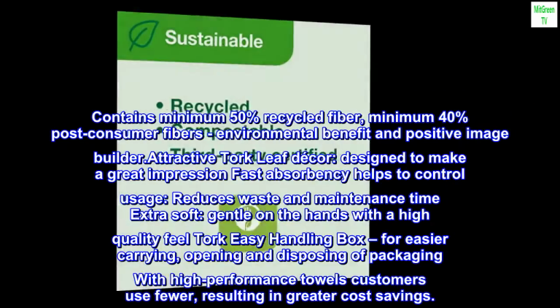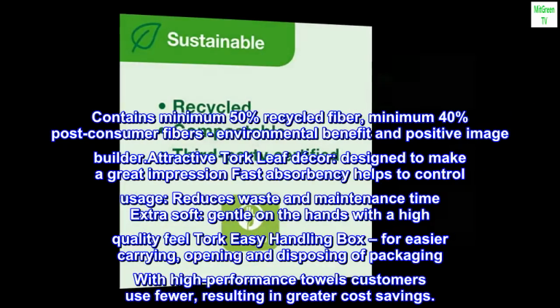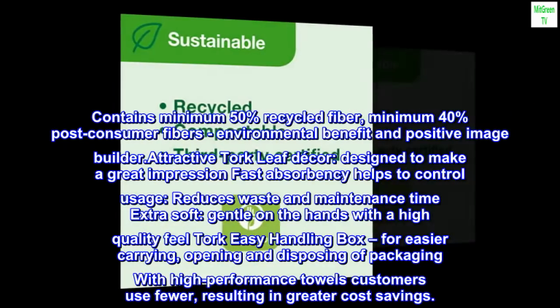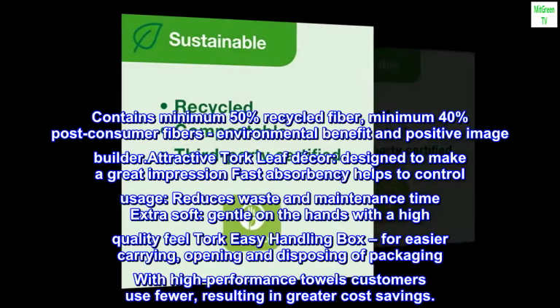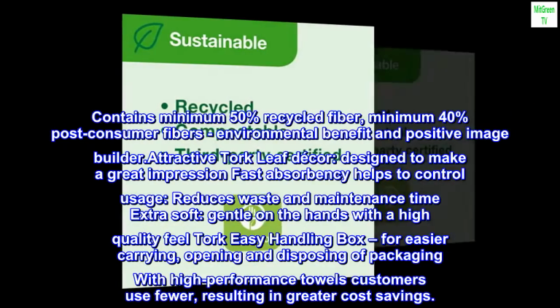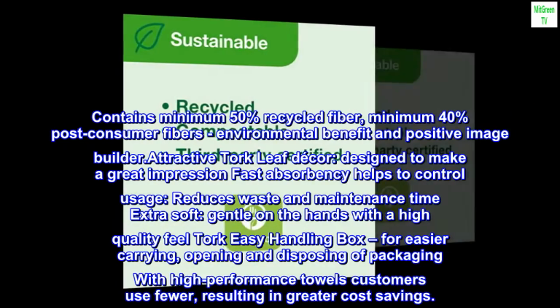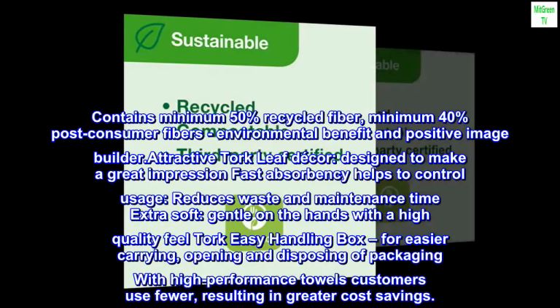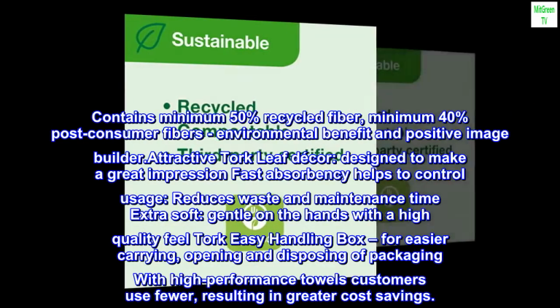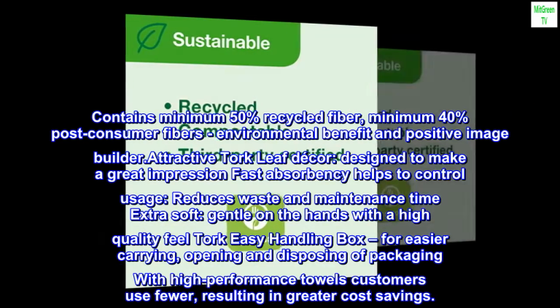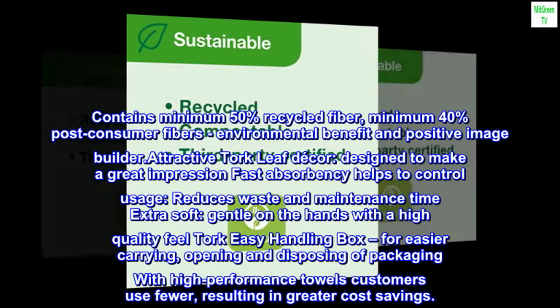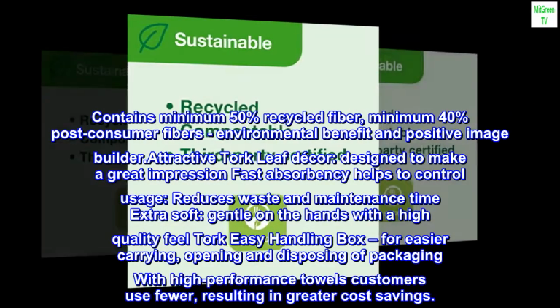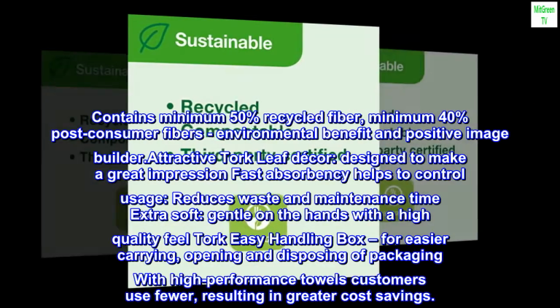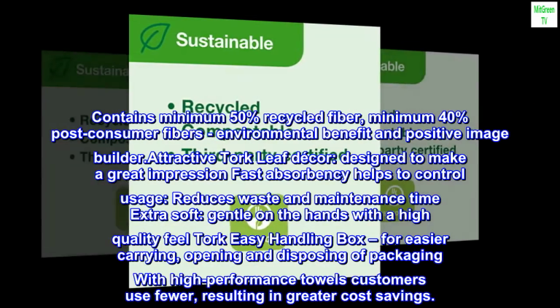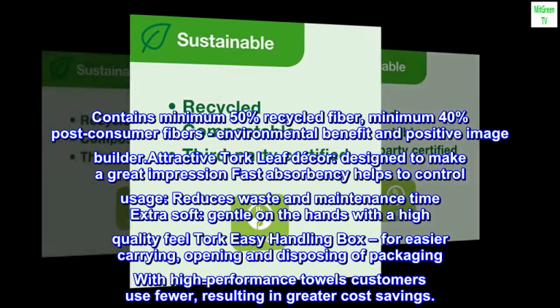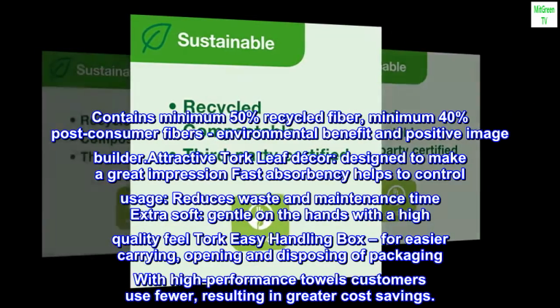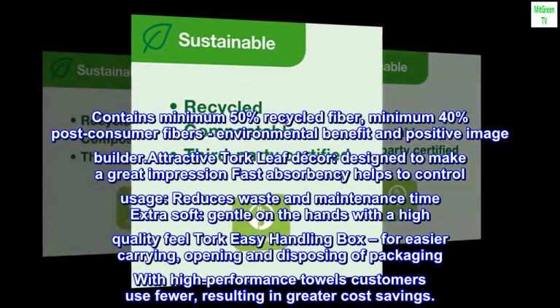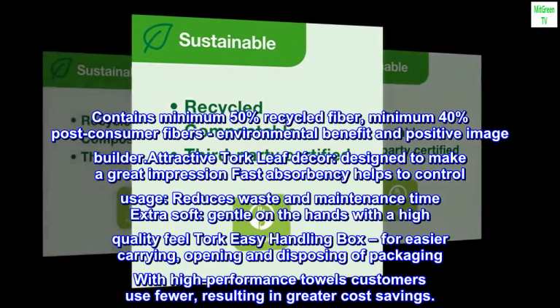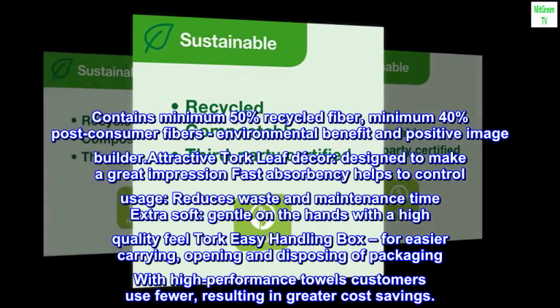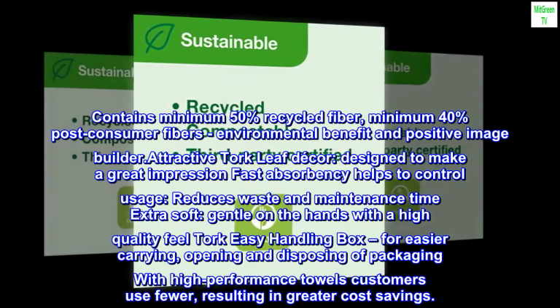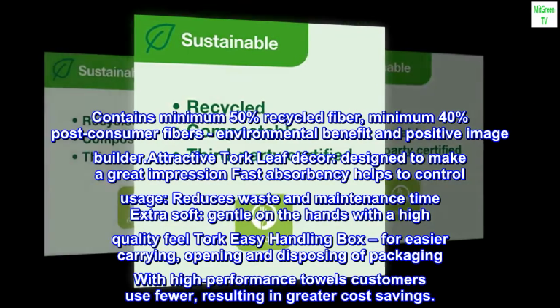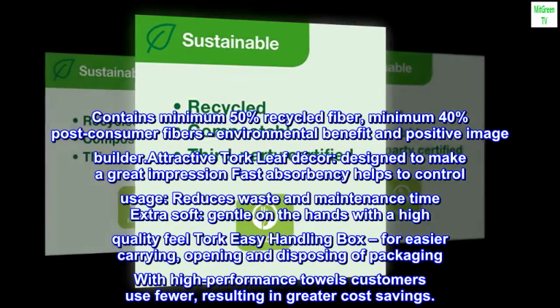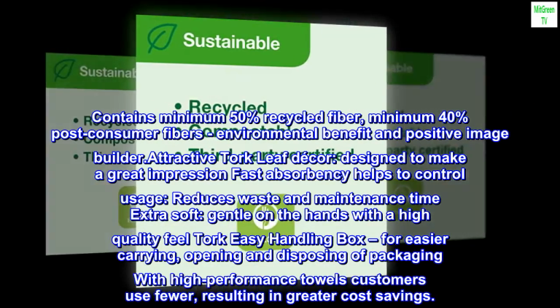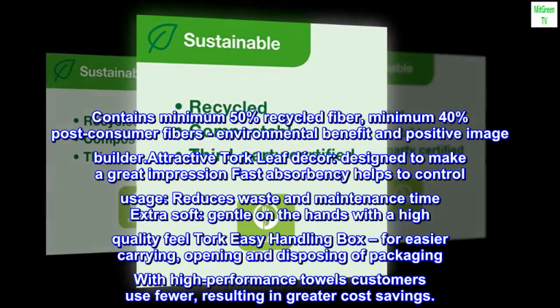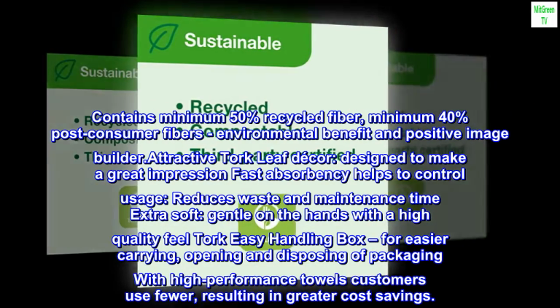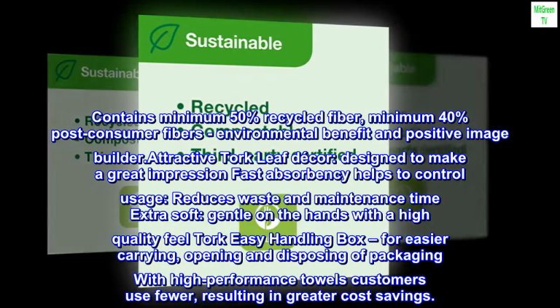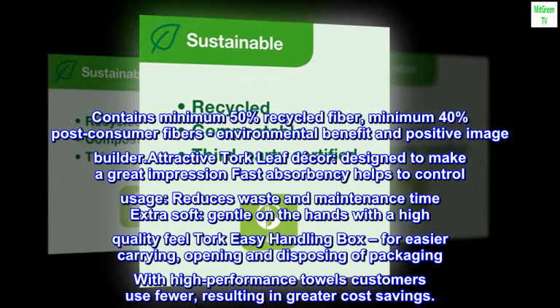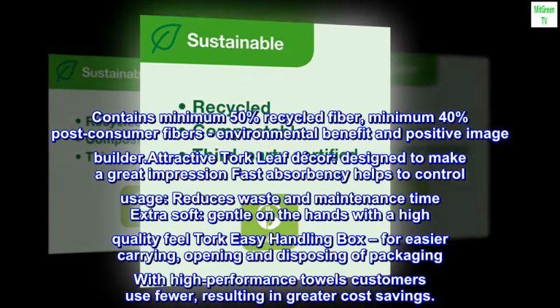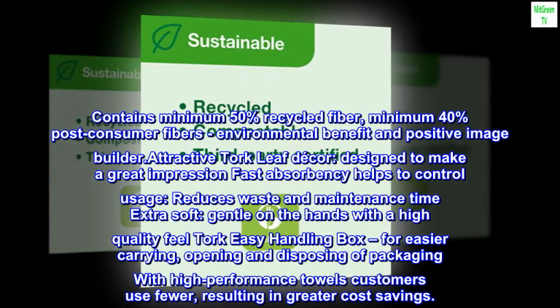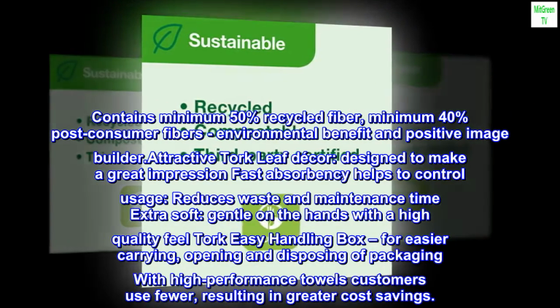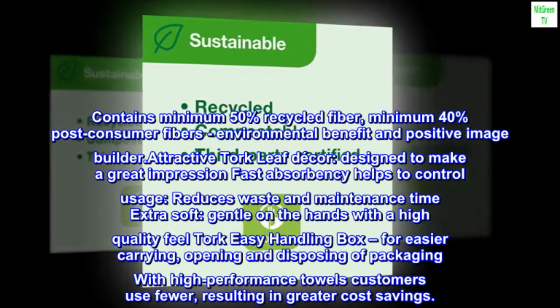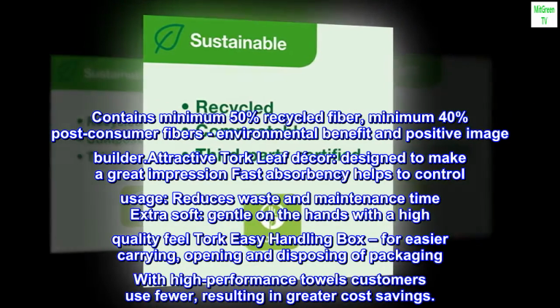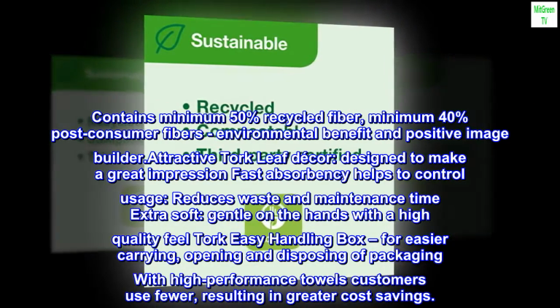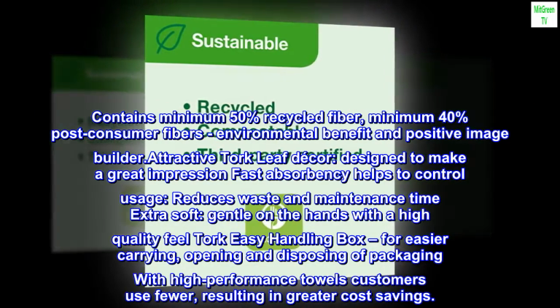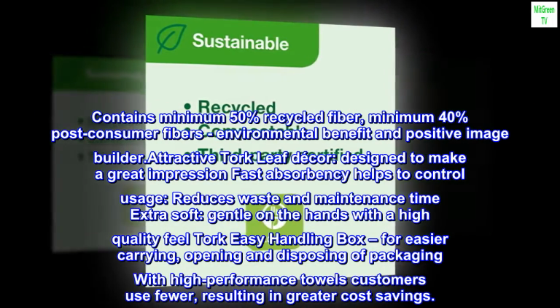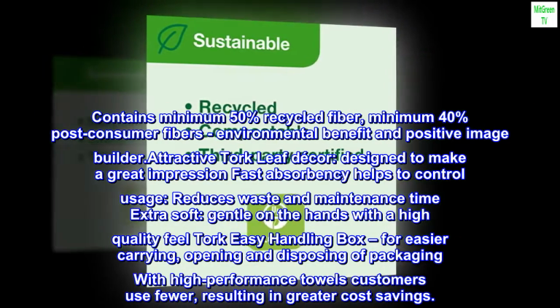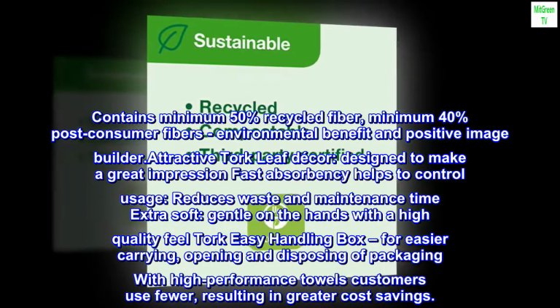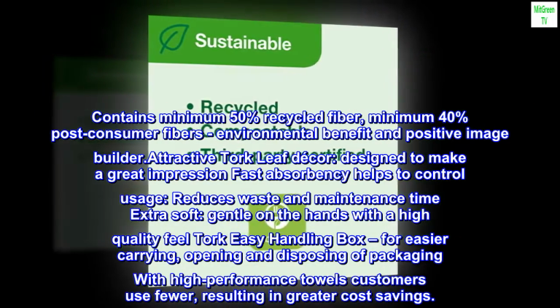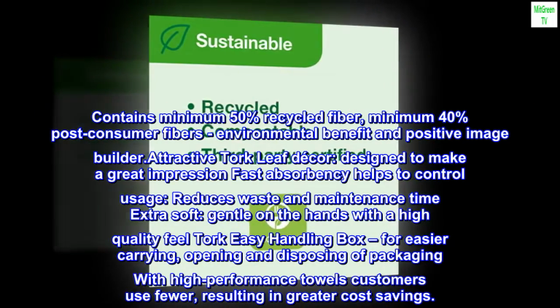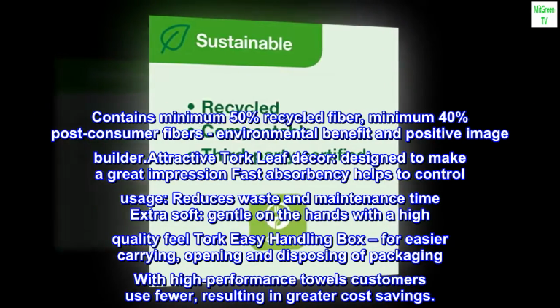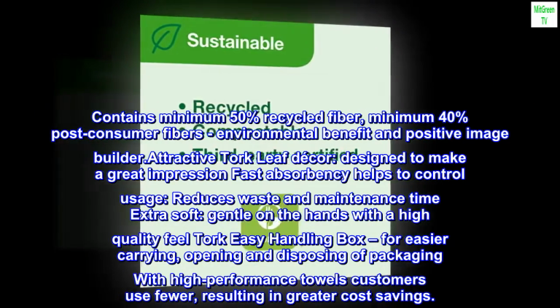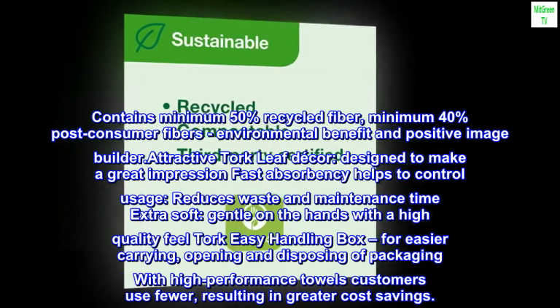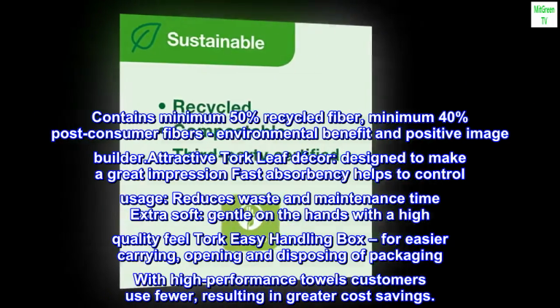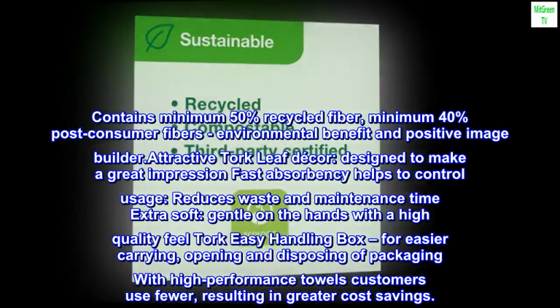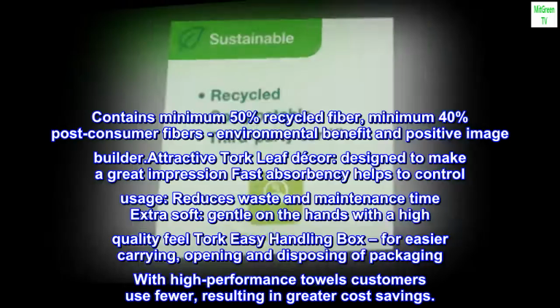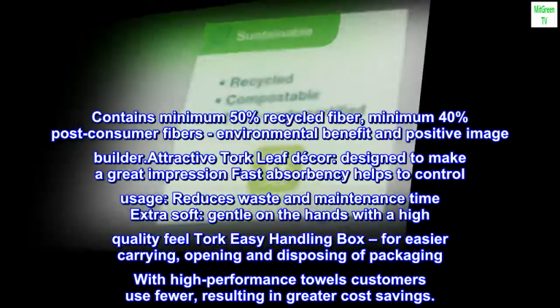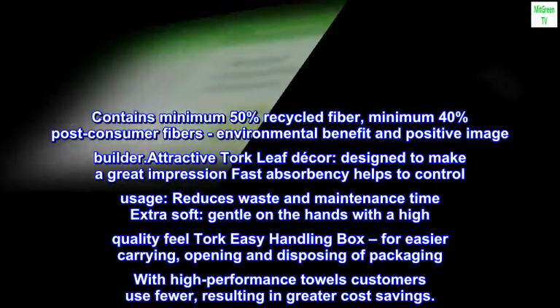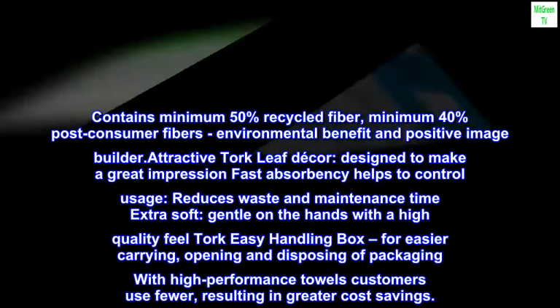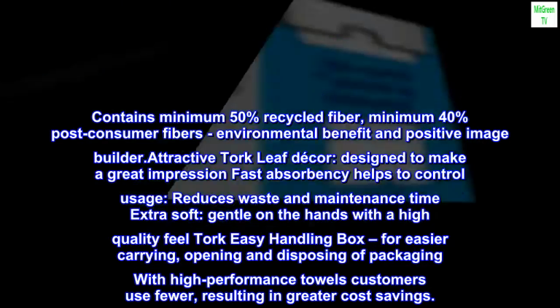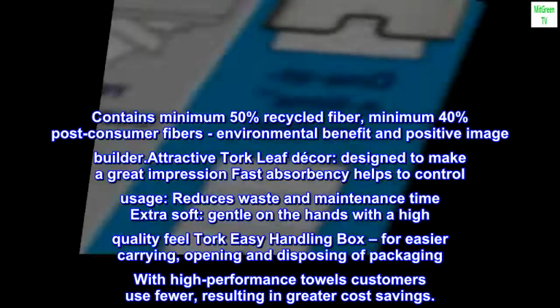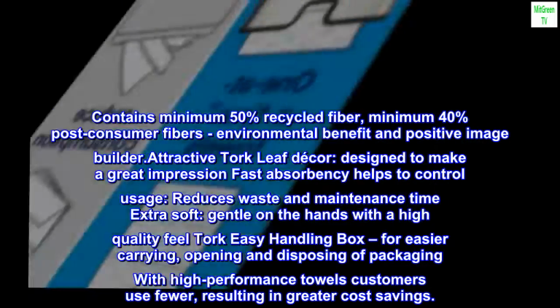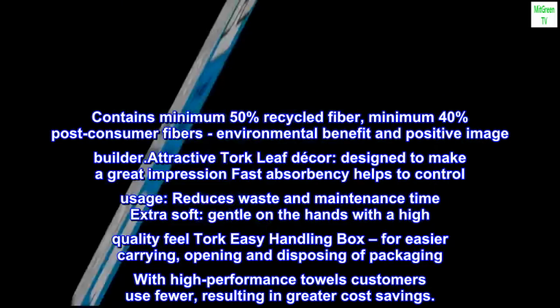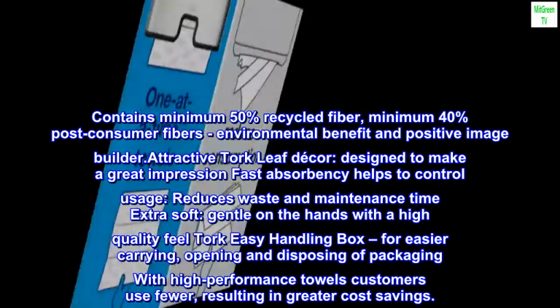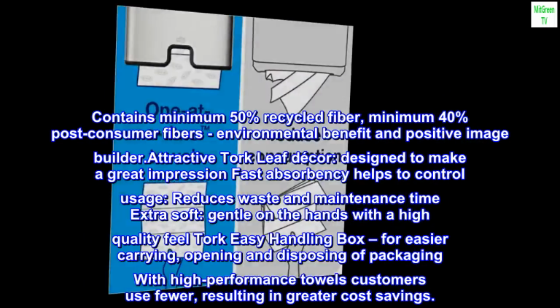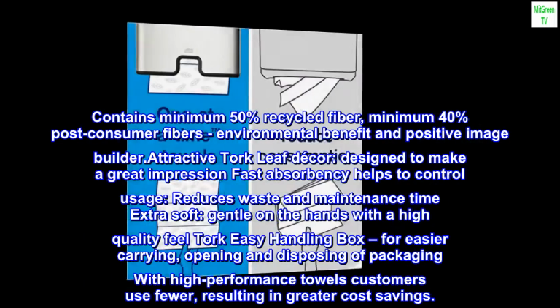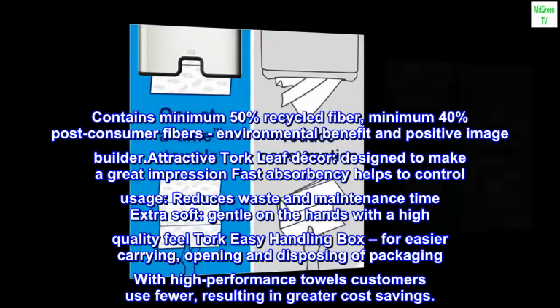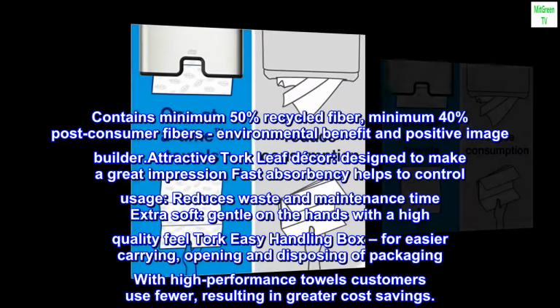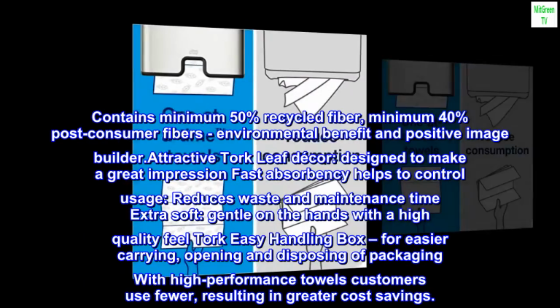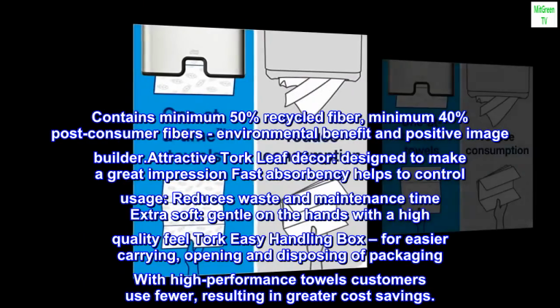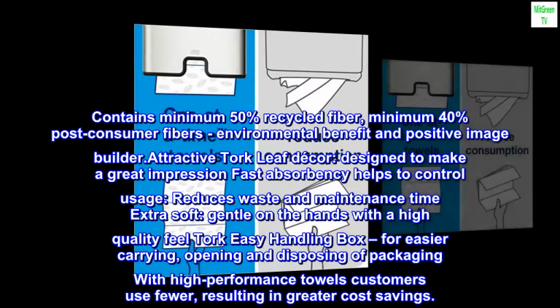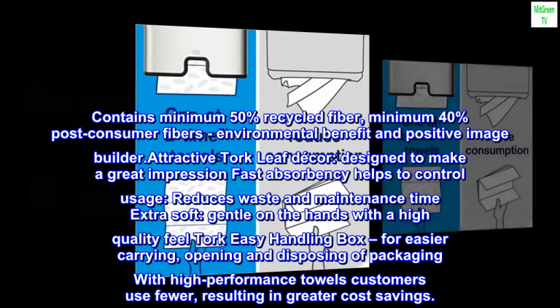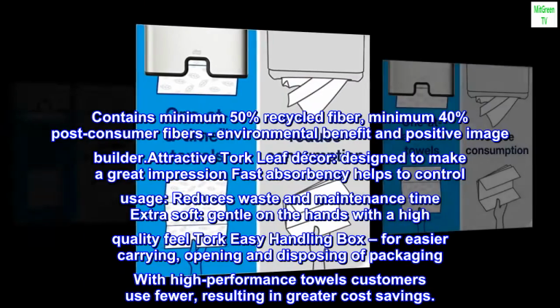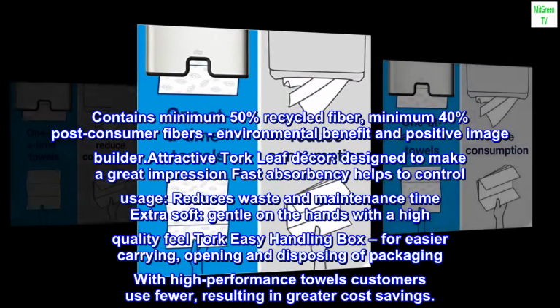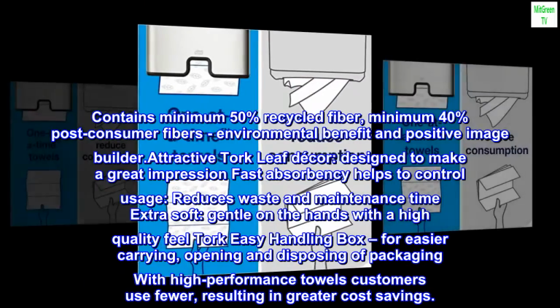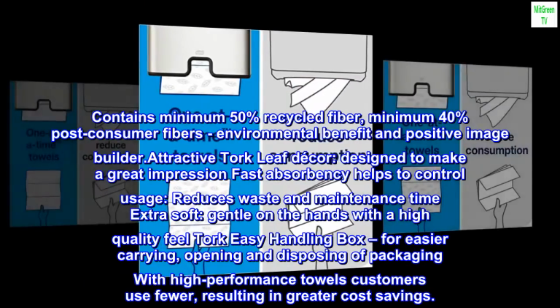Torque Easy Handling Box, for easier carrying, opening, and disposing of packaging. With high-performance towels, customers use fewer, resulting in greater cost savings.